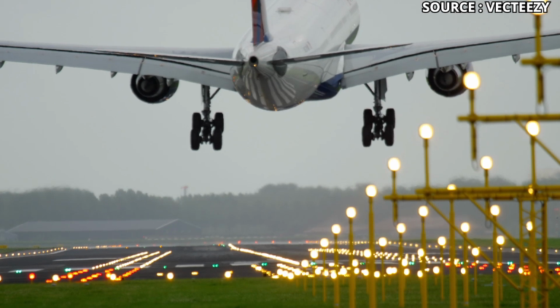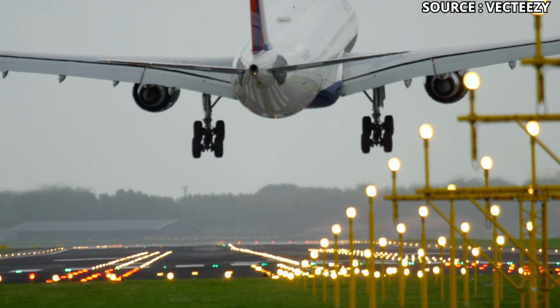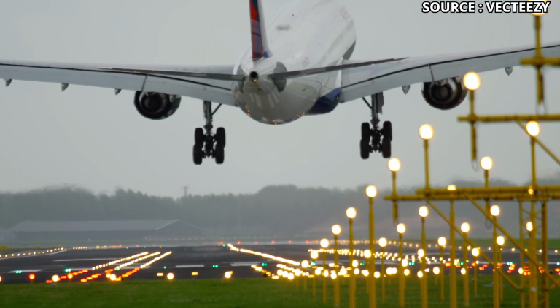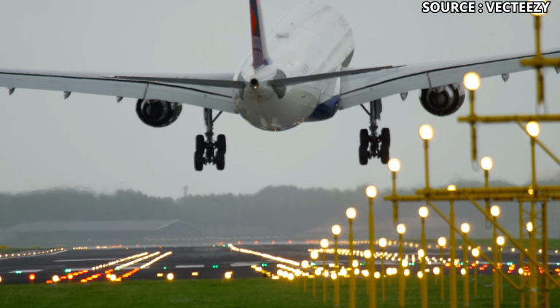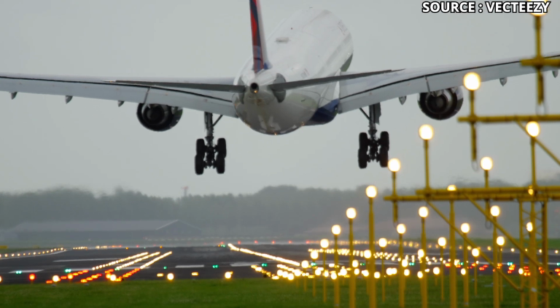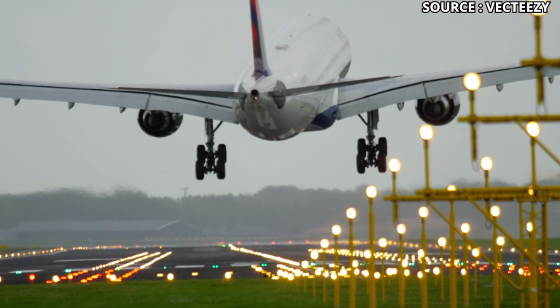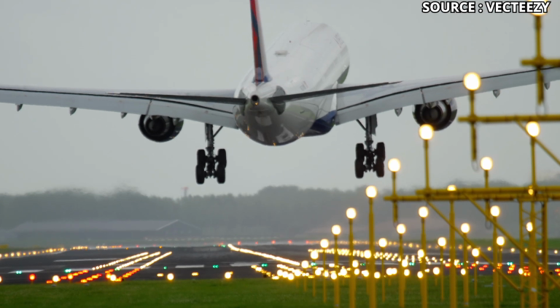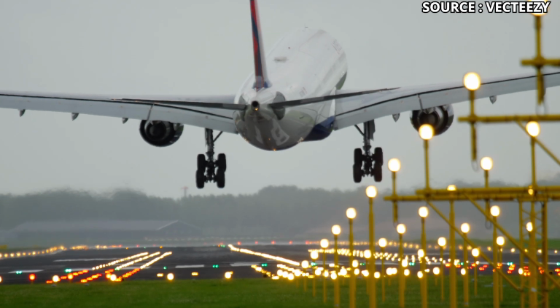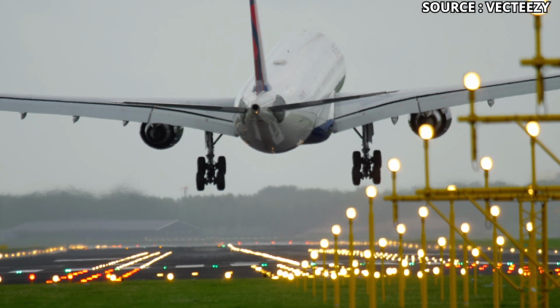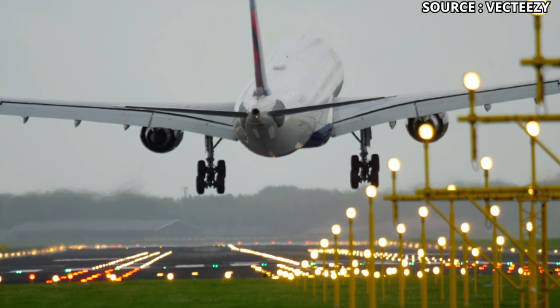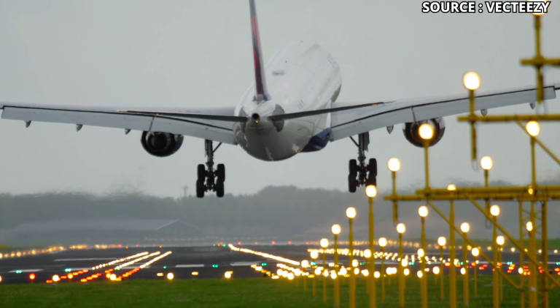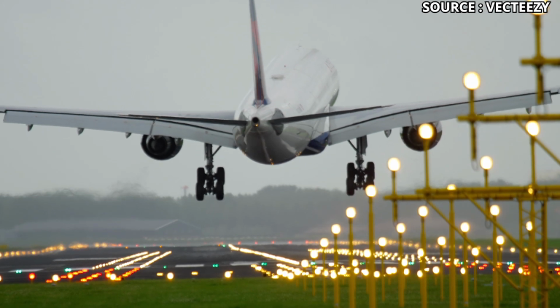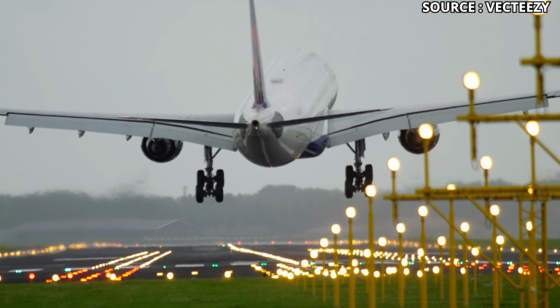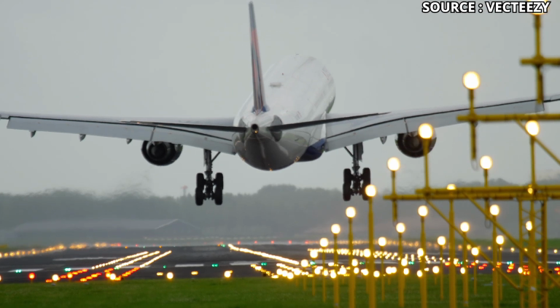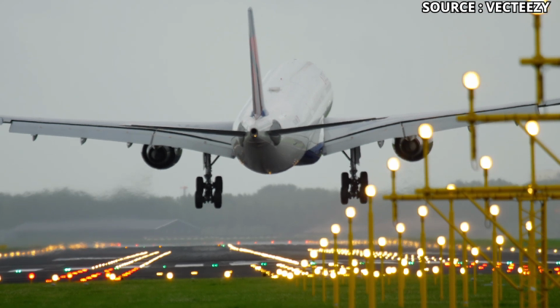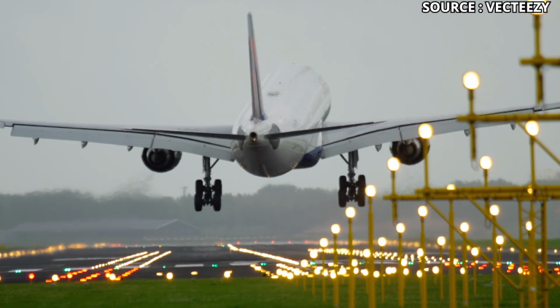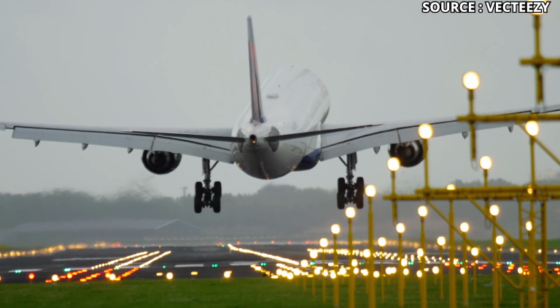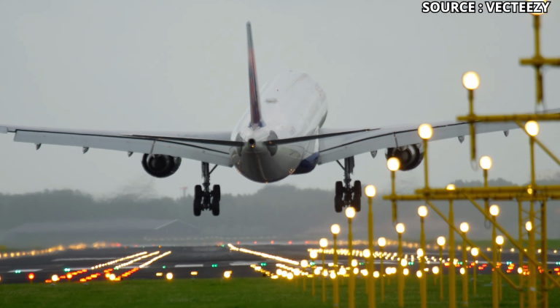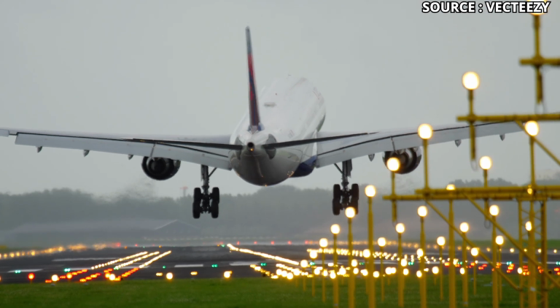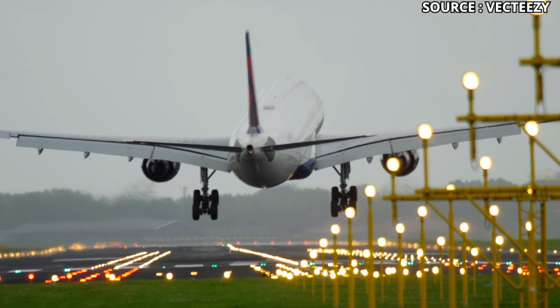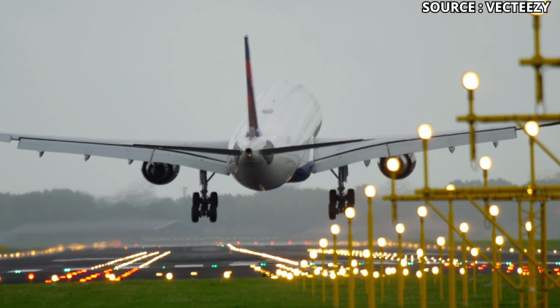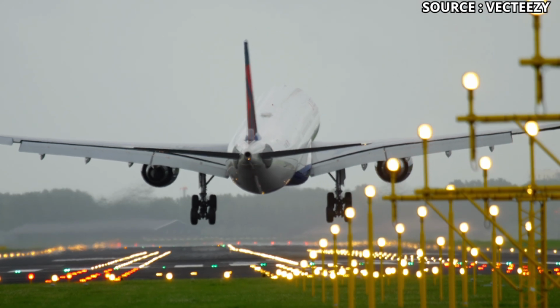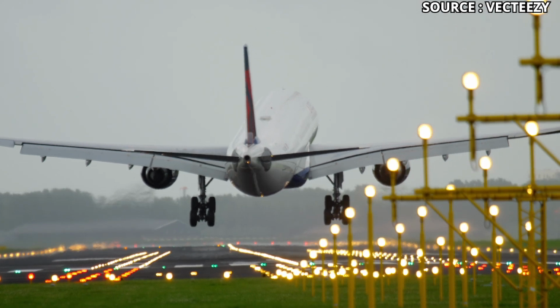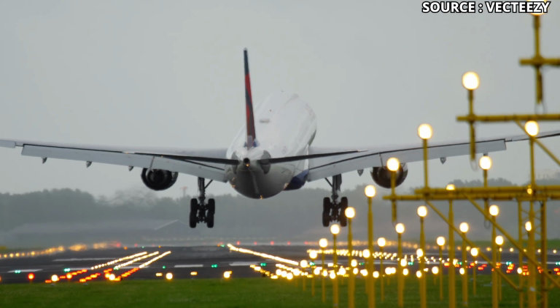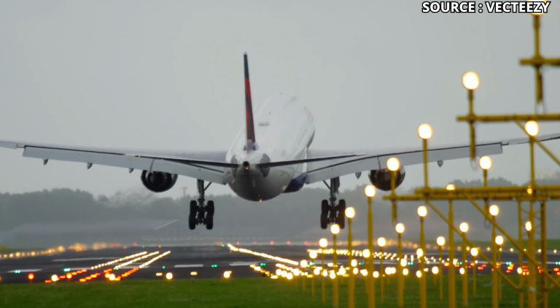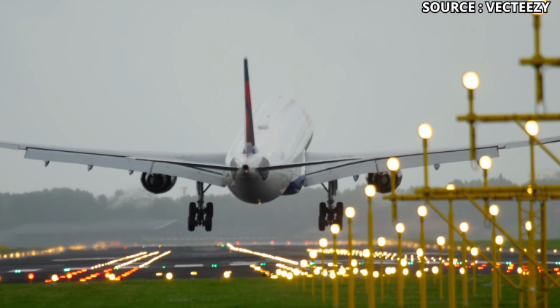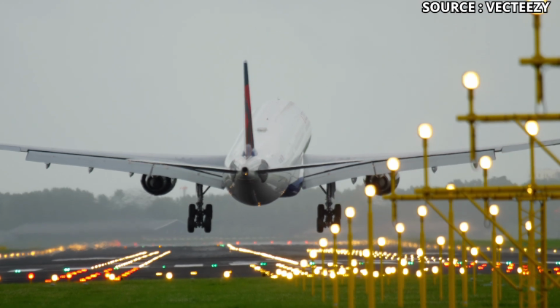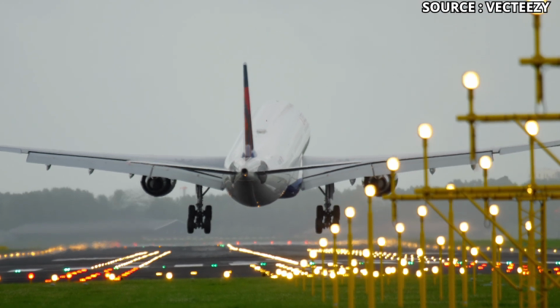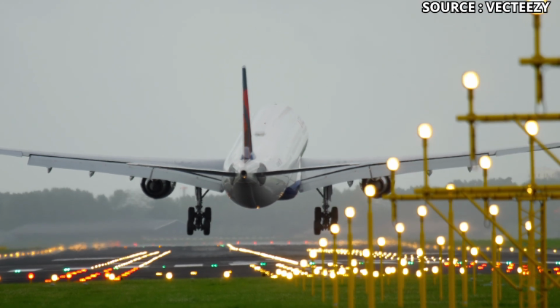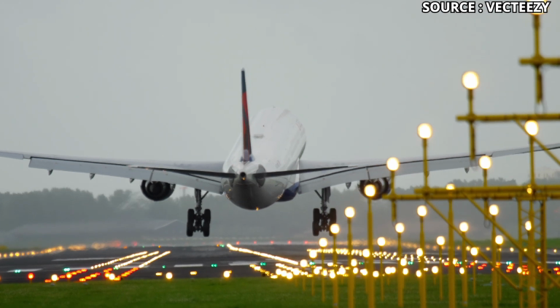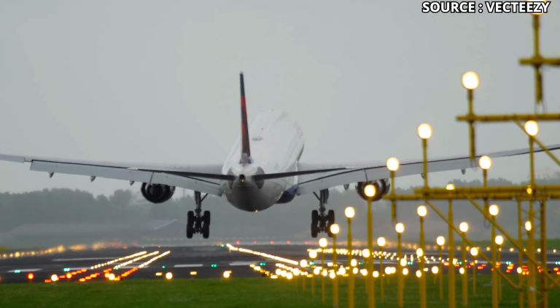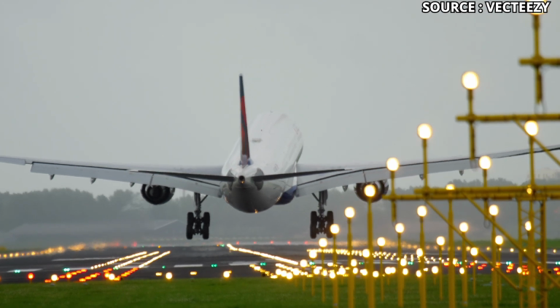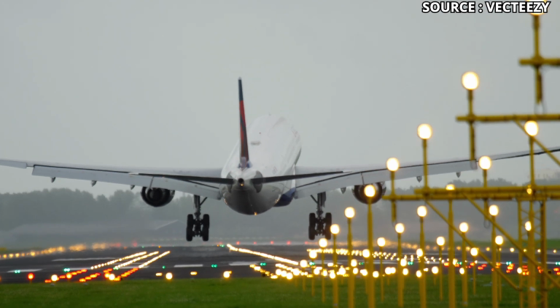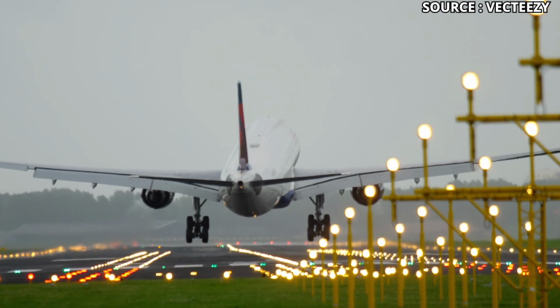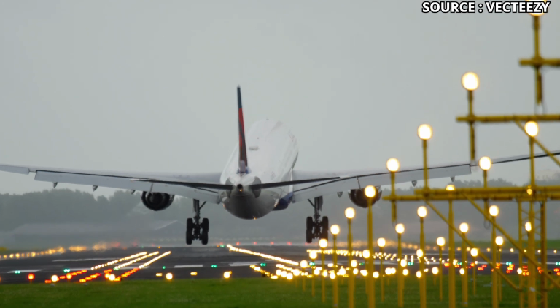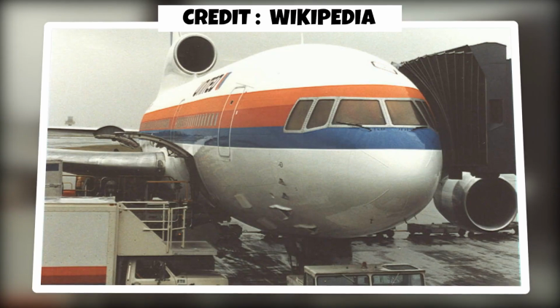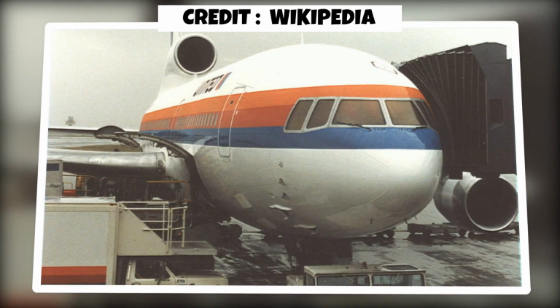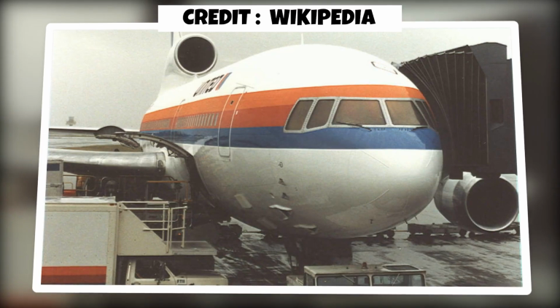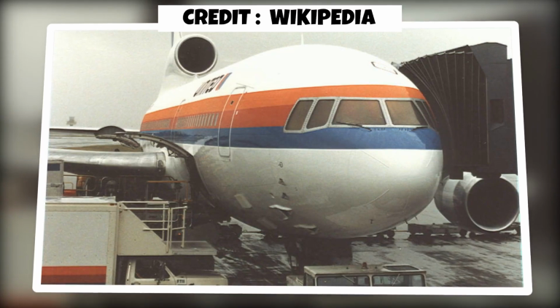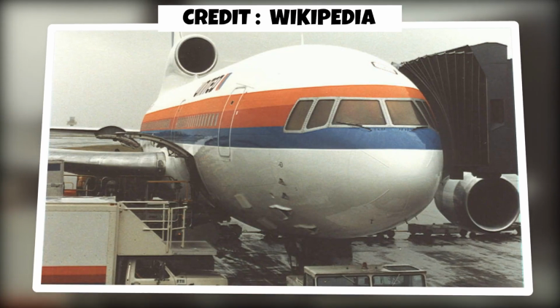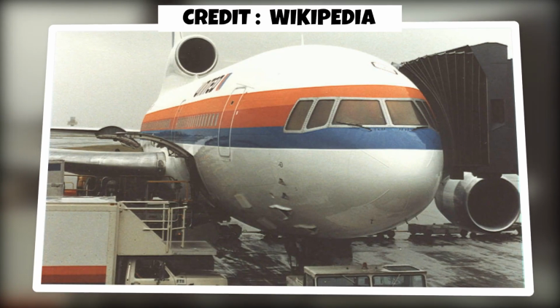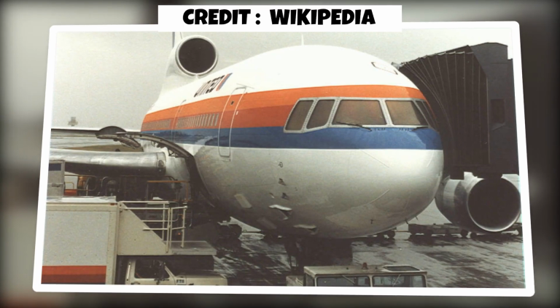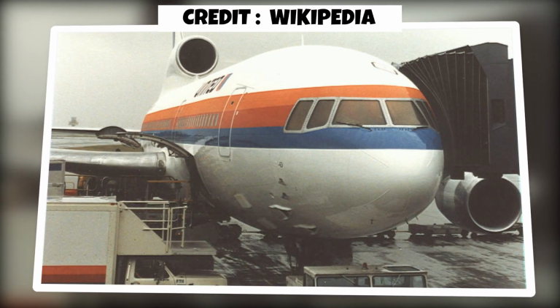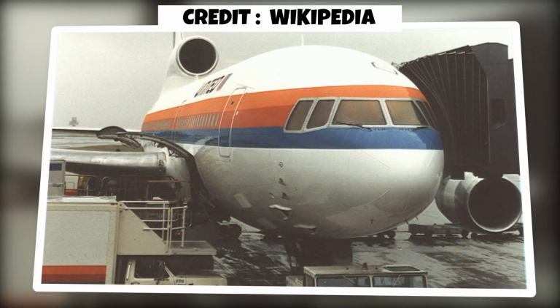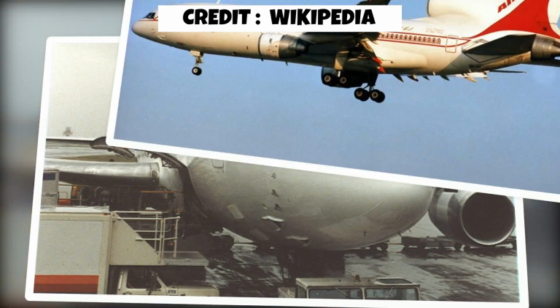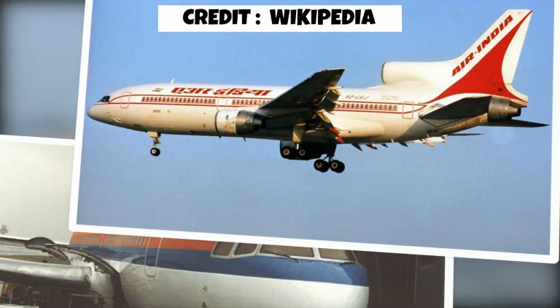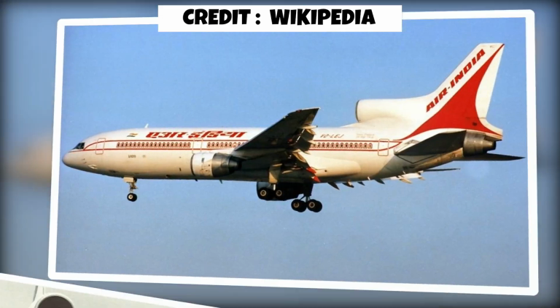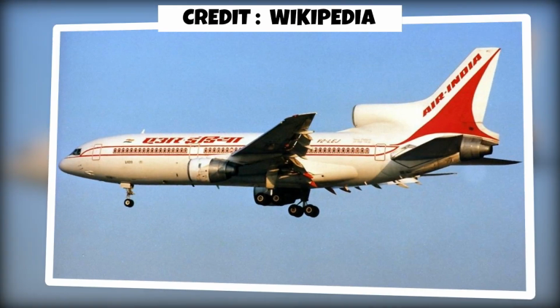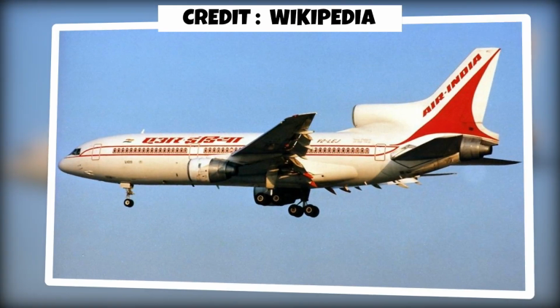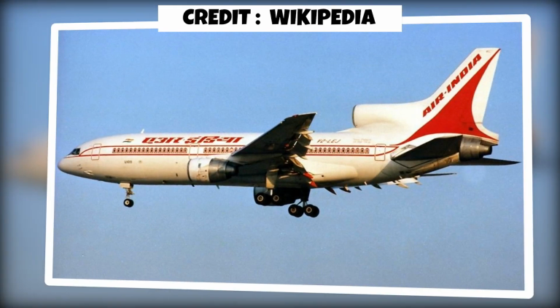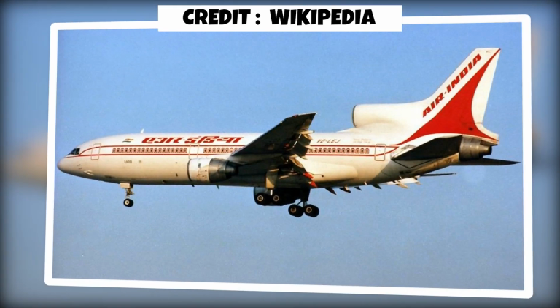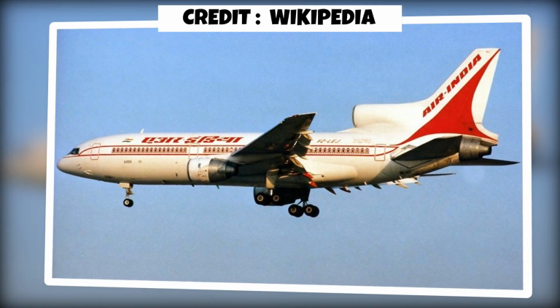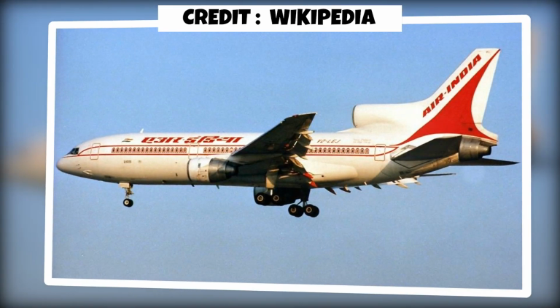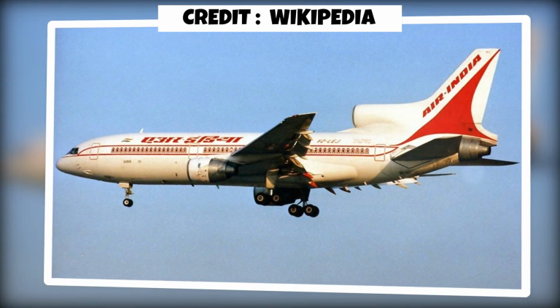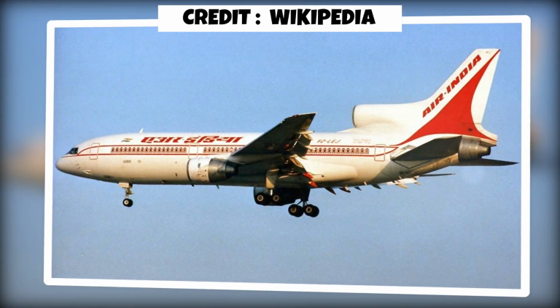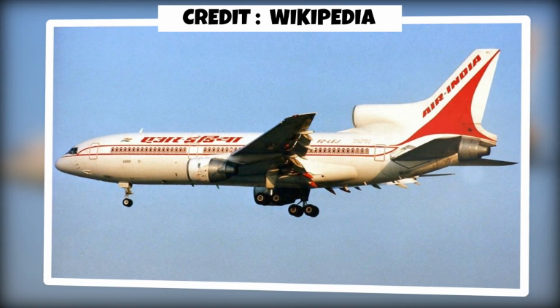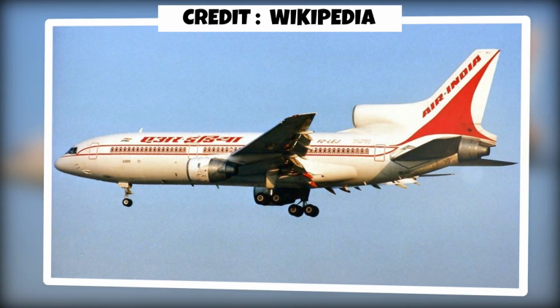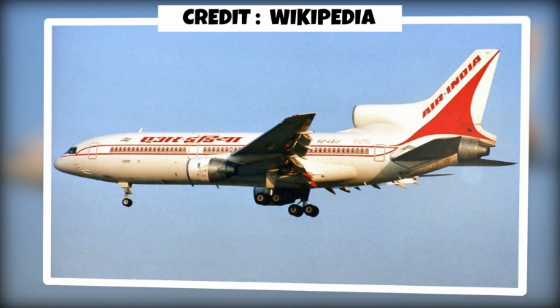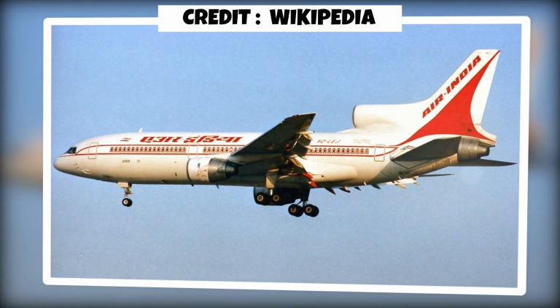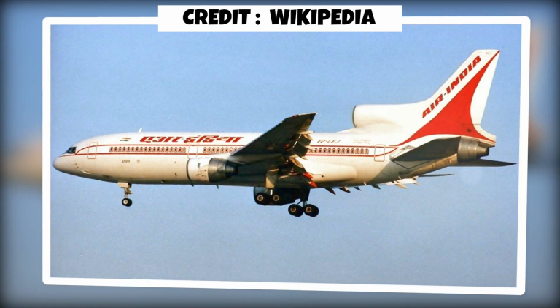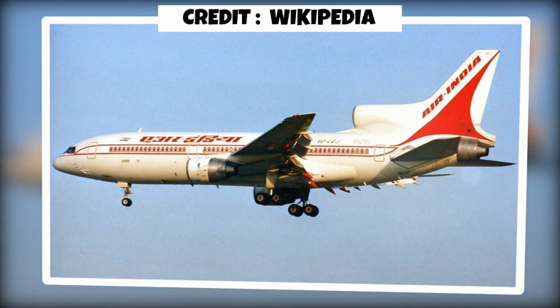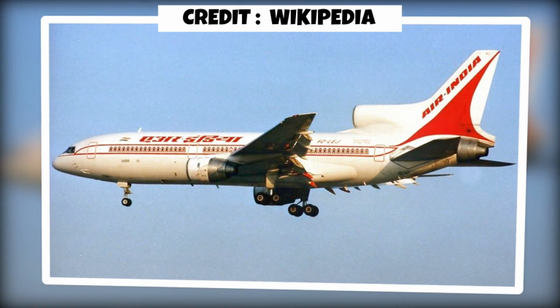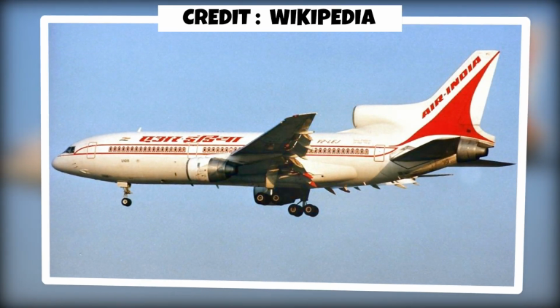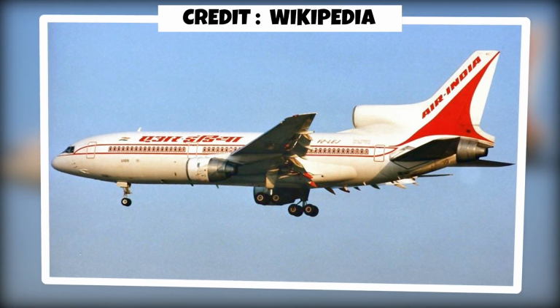On paper, the TriStar often checked more boxes. But the big question was: who could deliver, and with what engines?